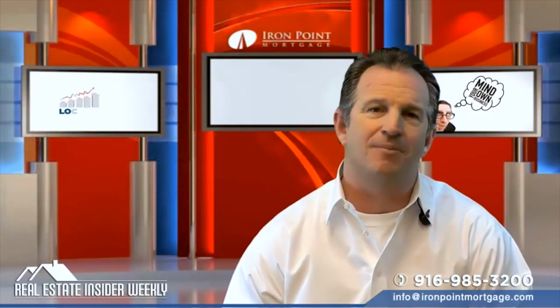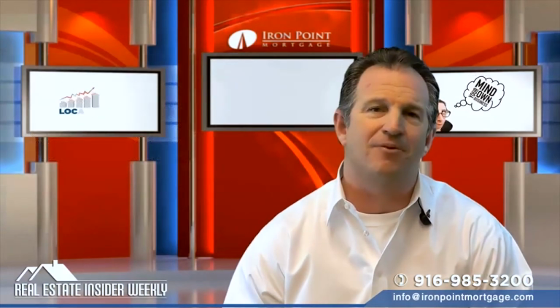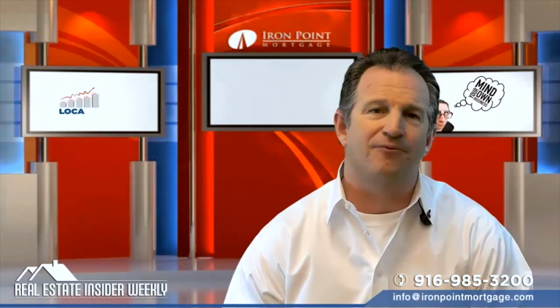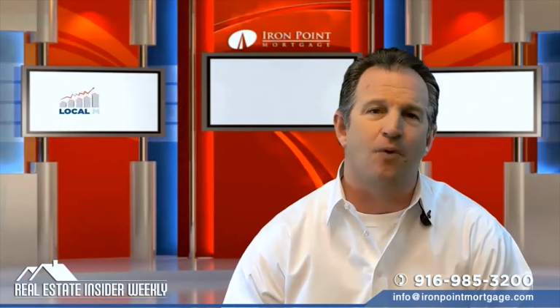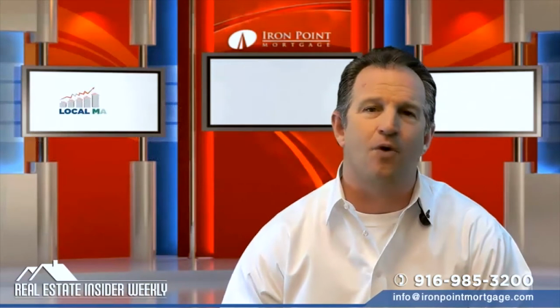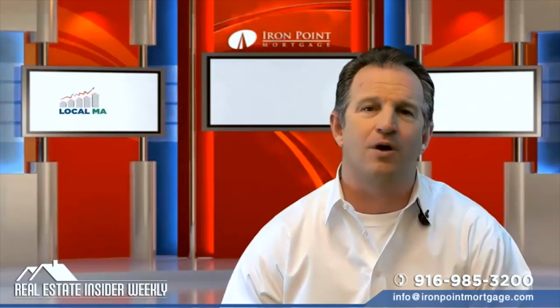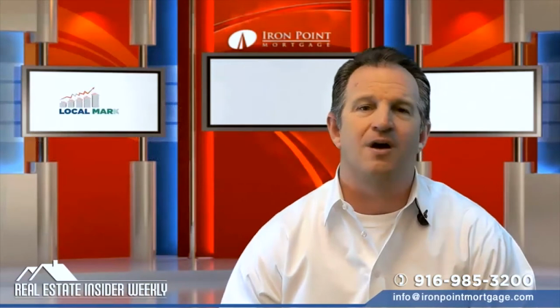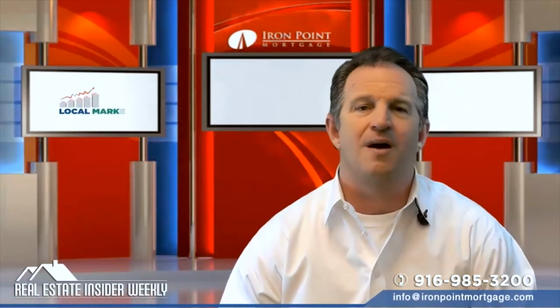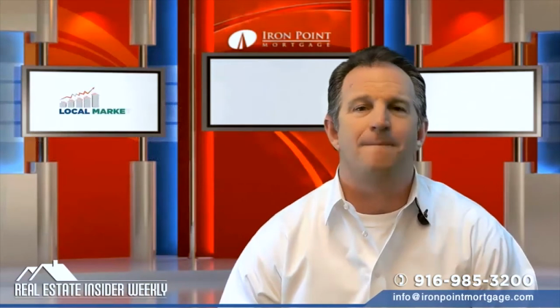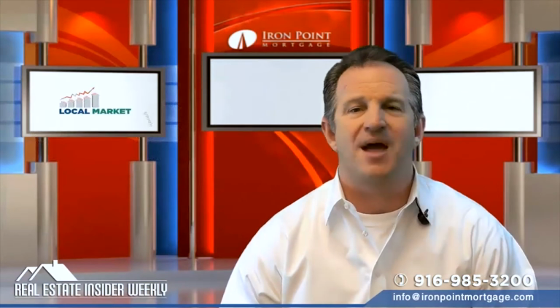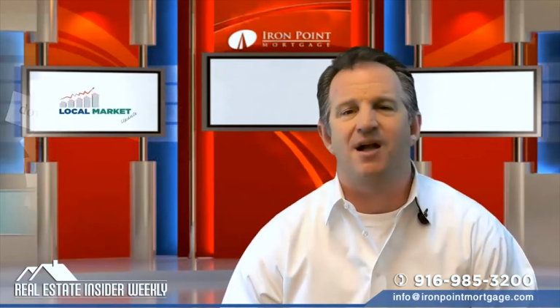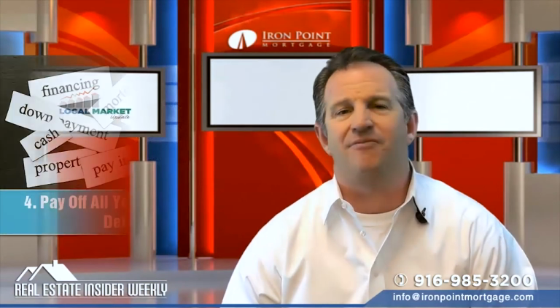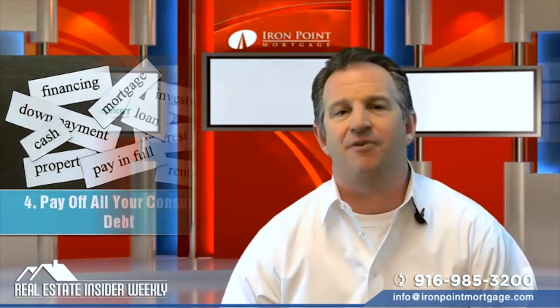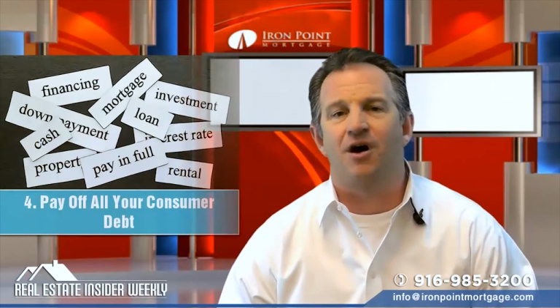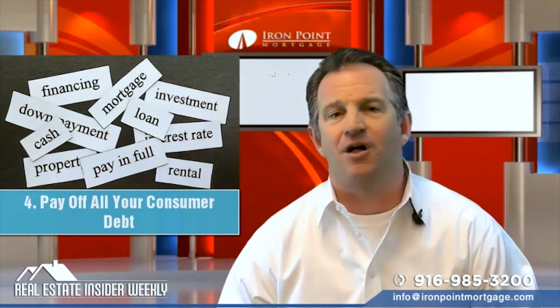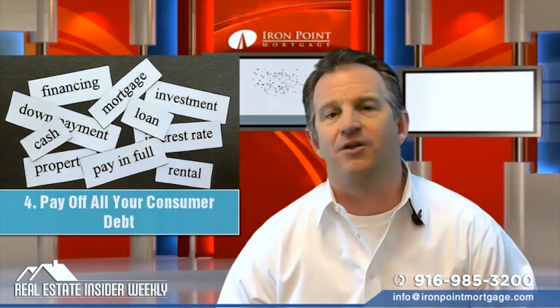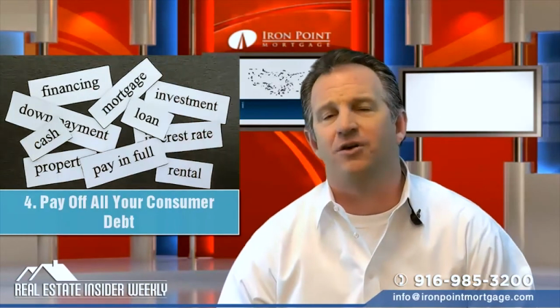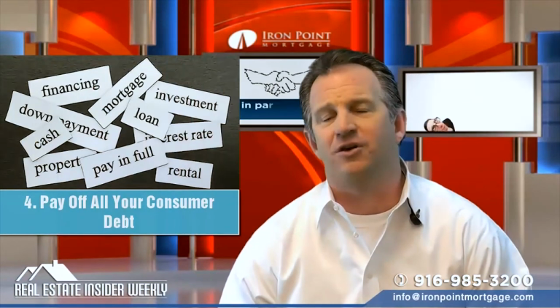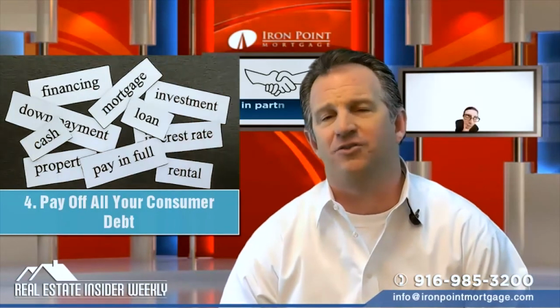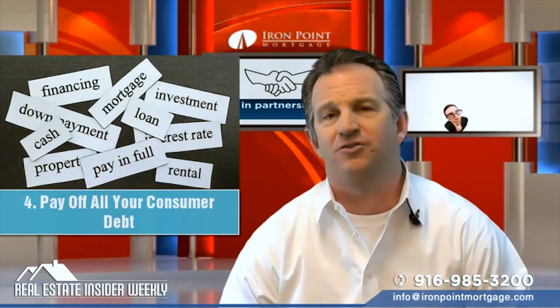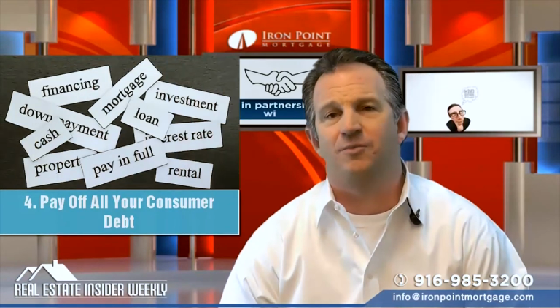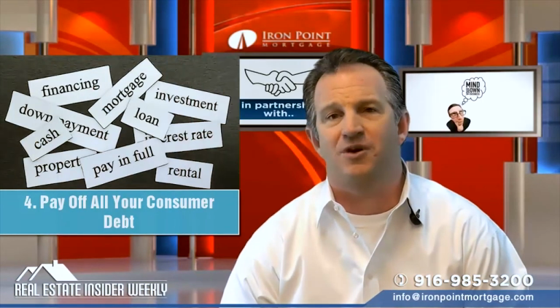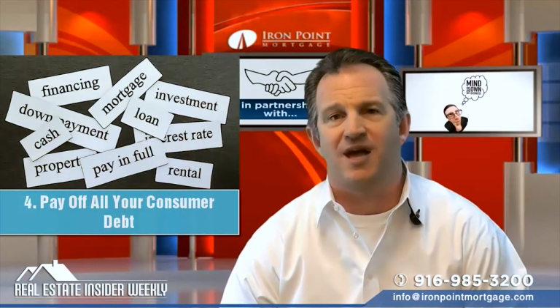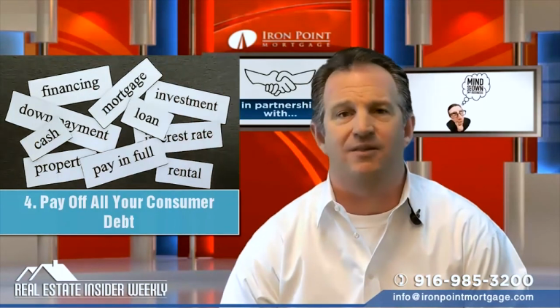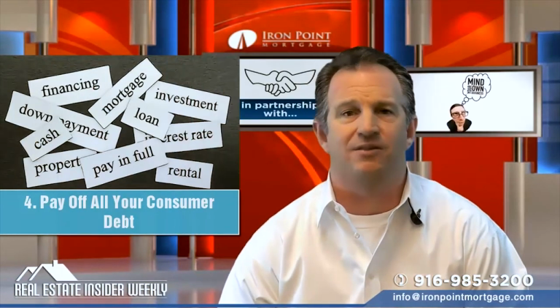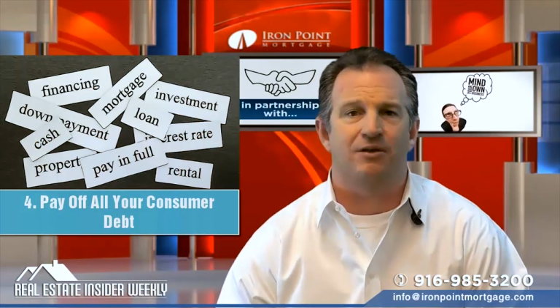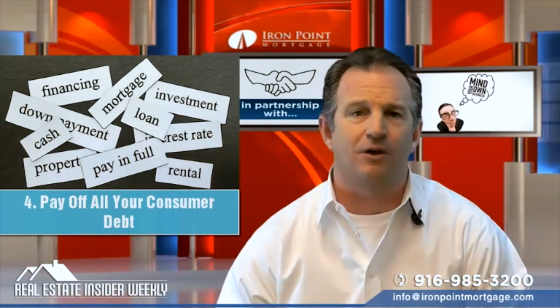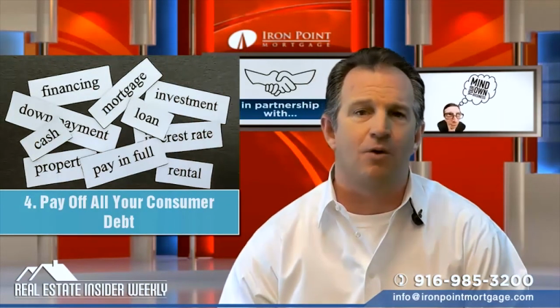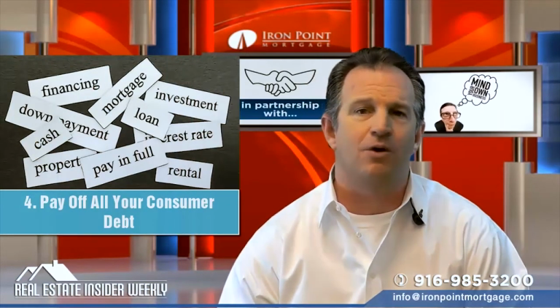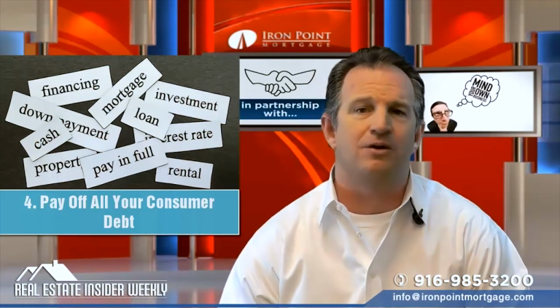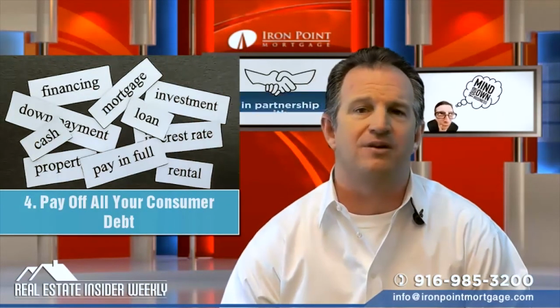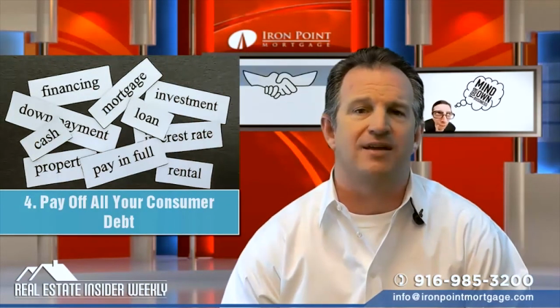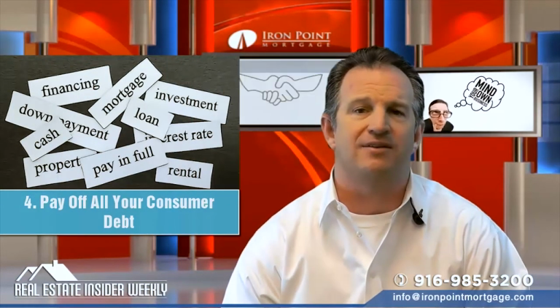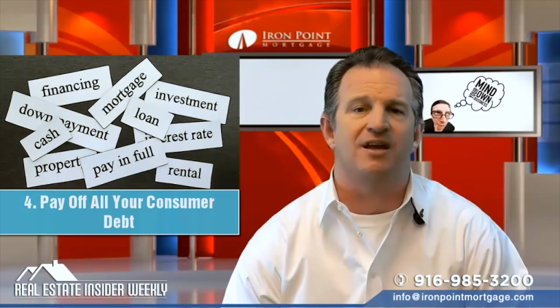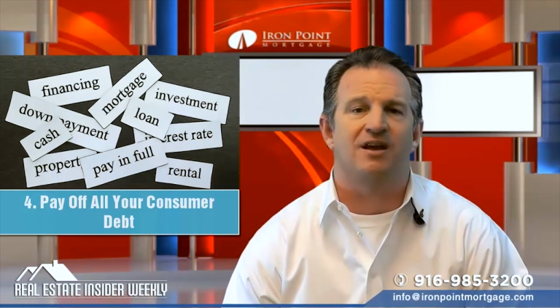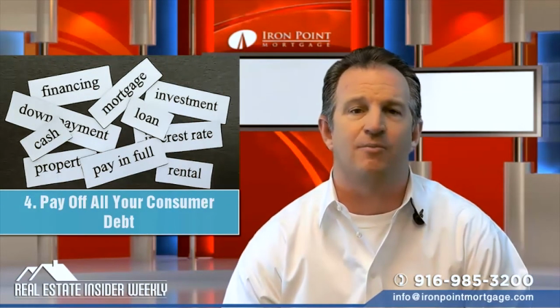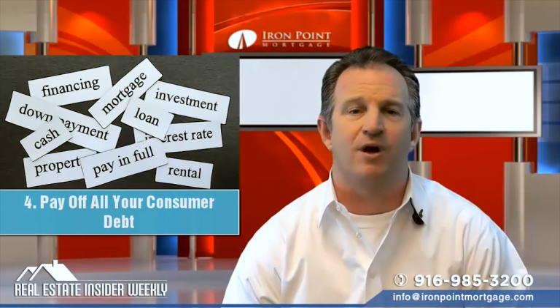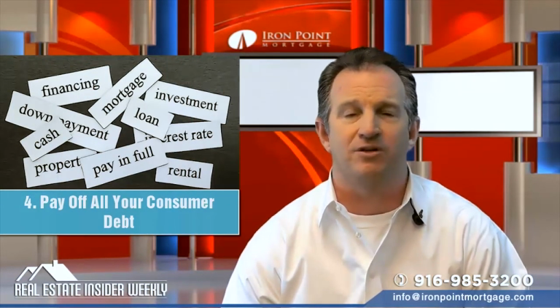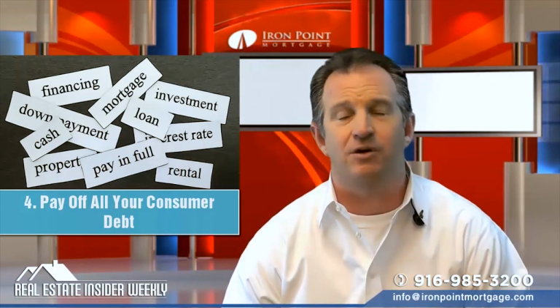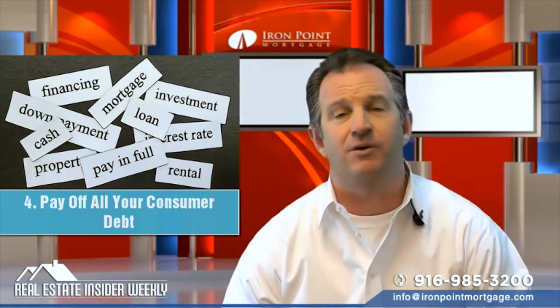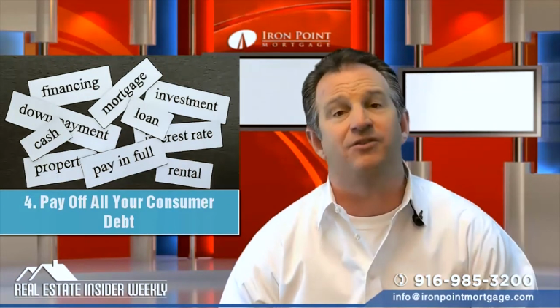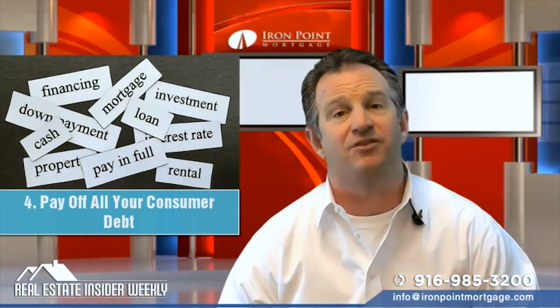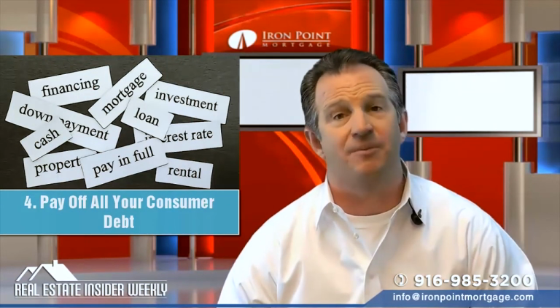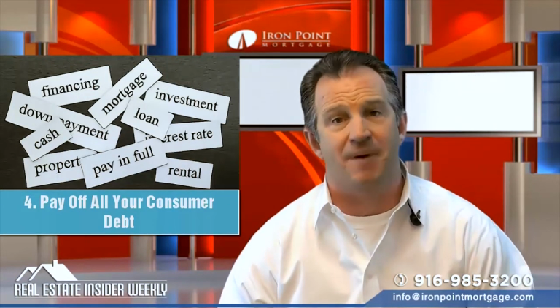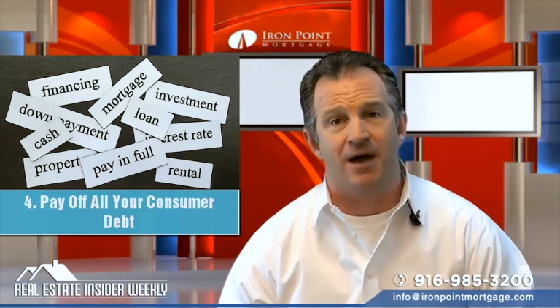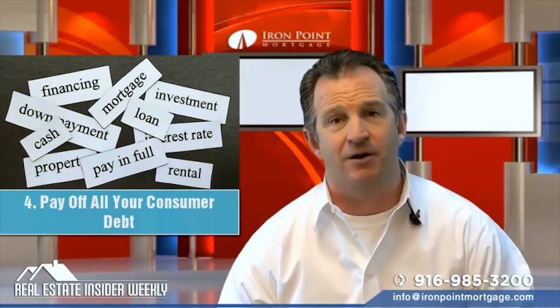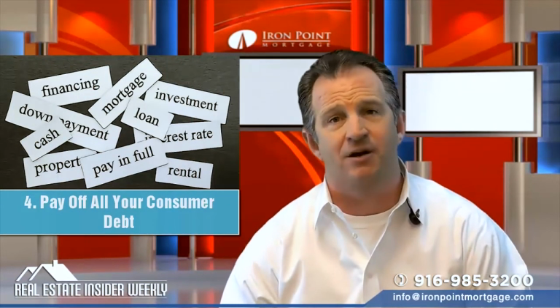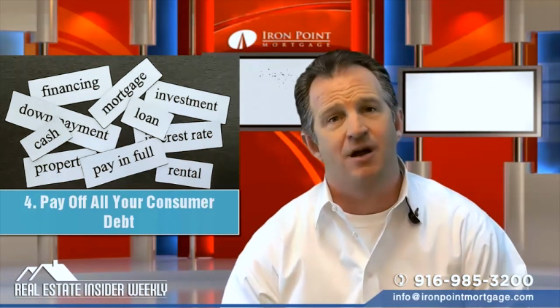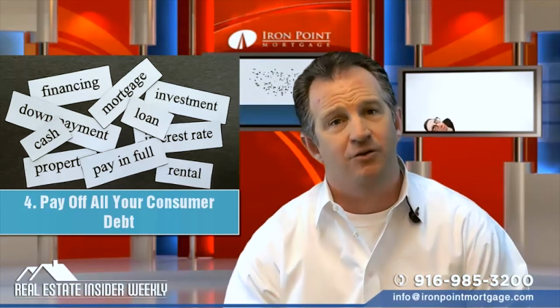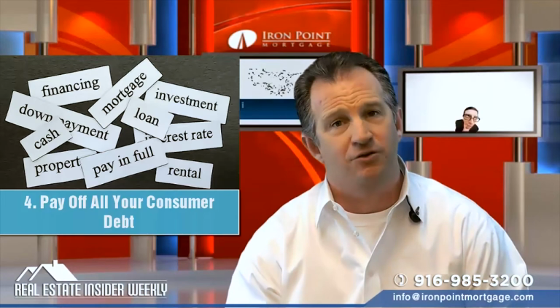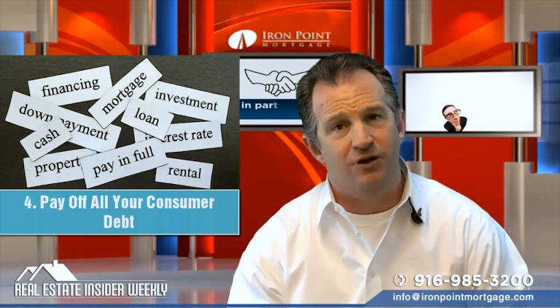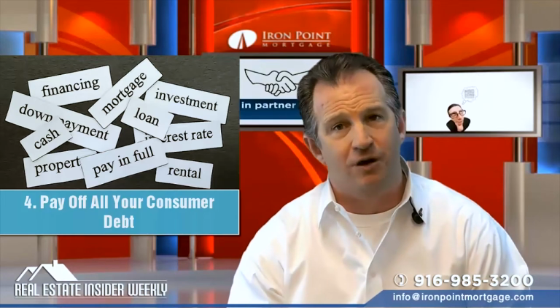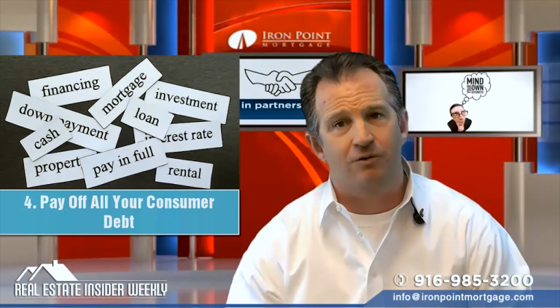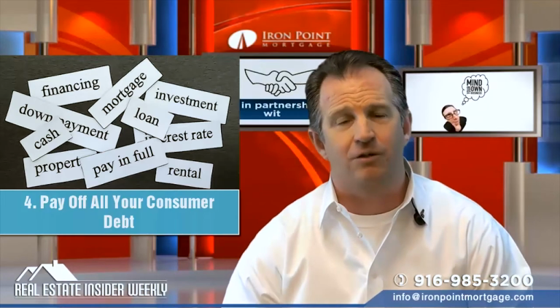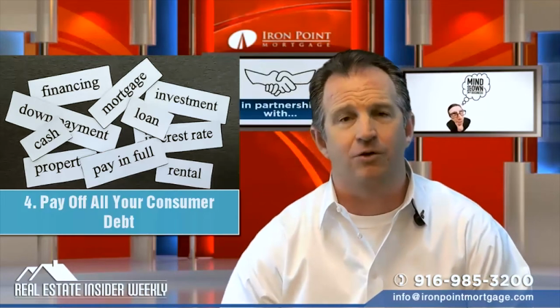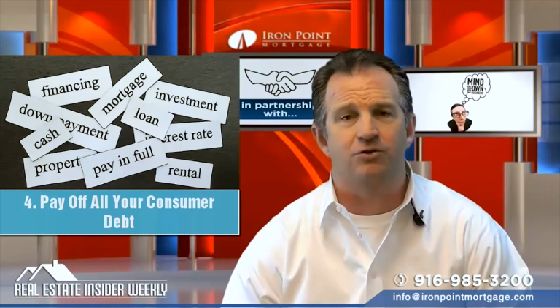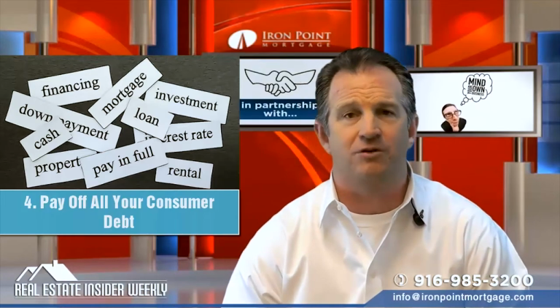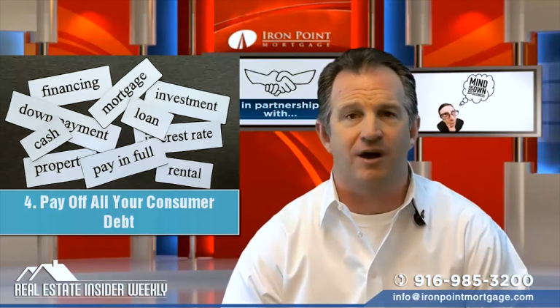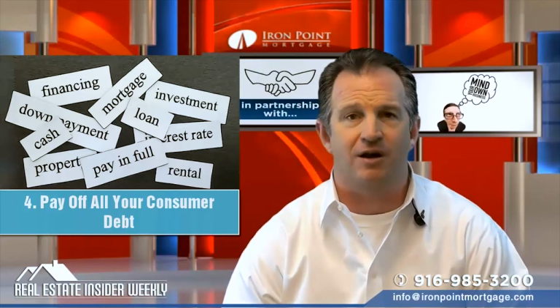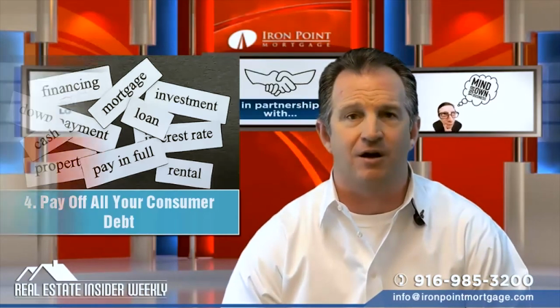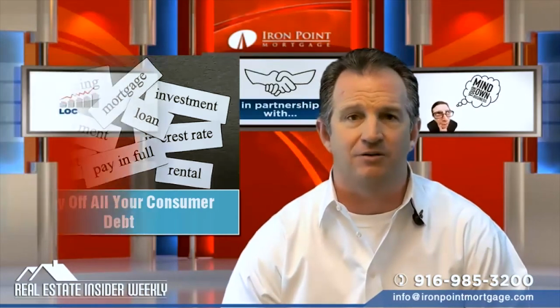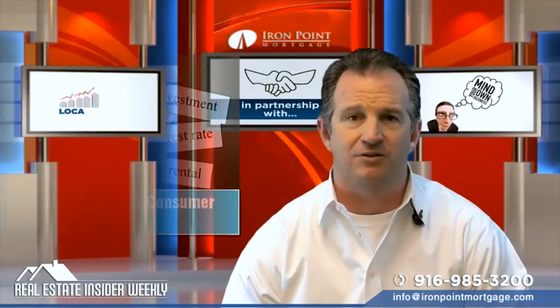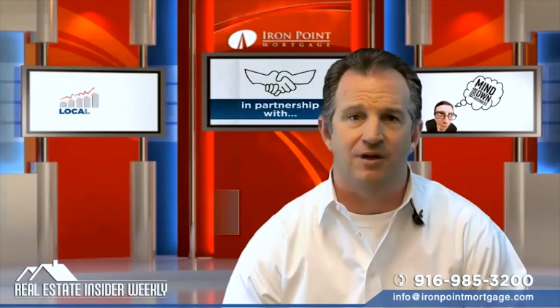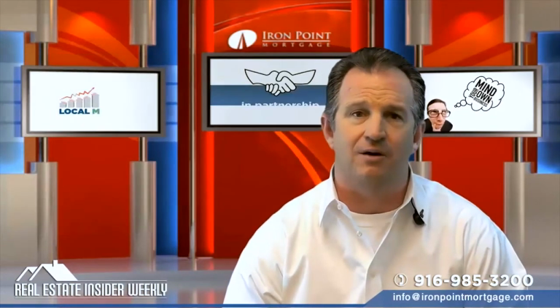Number four: pay off all your consumer debt. The lower your debt-to-income ratio is, the better. Don't close your credit cards, though.